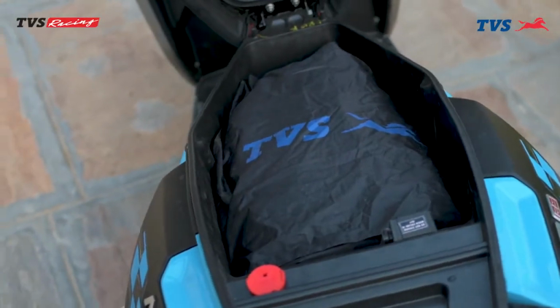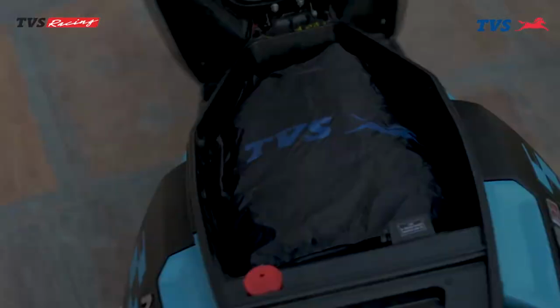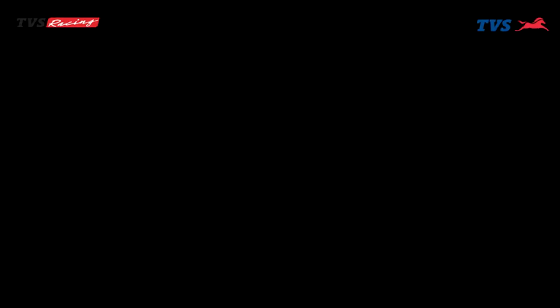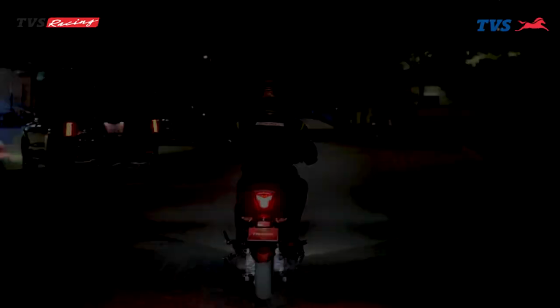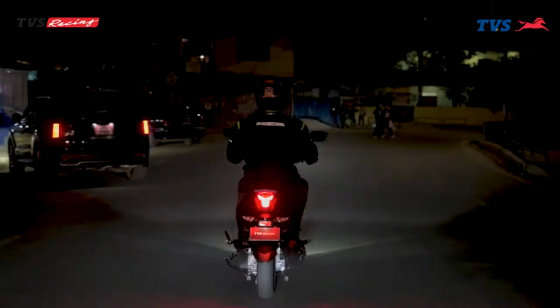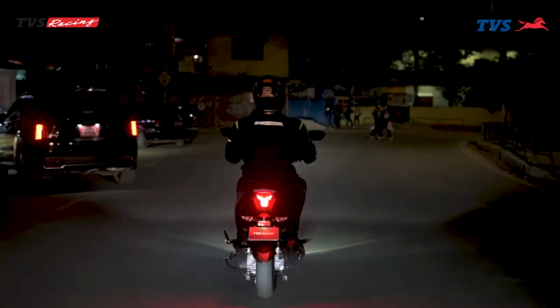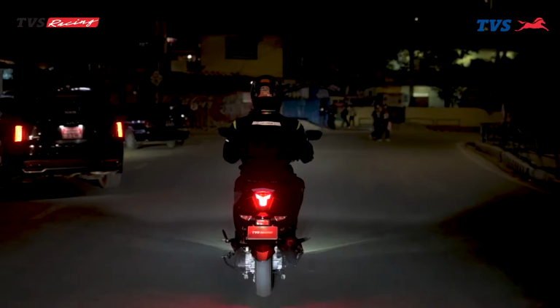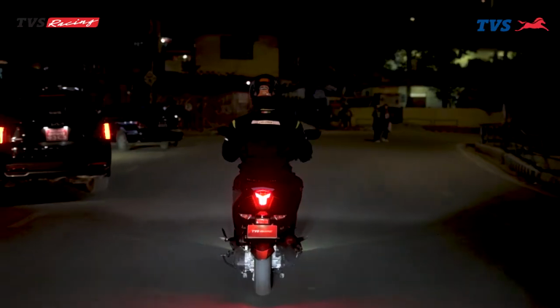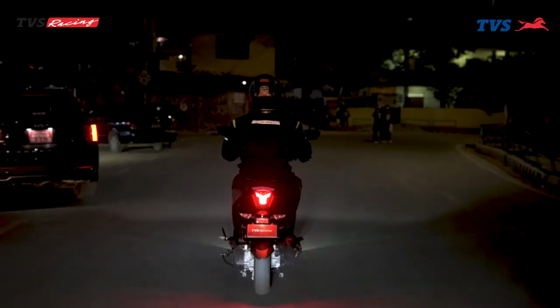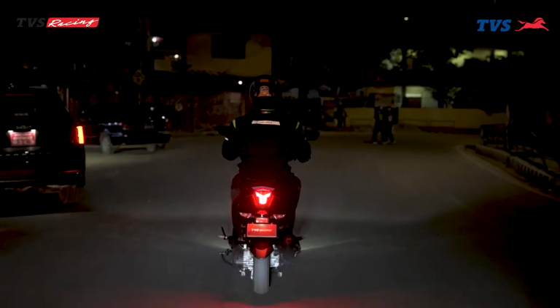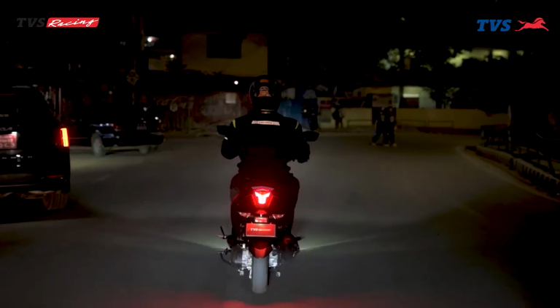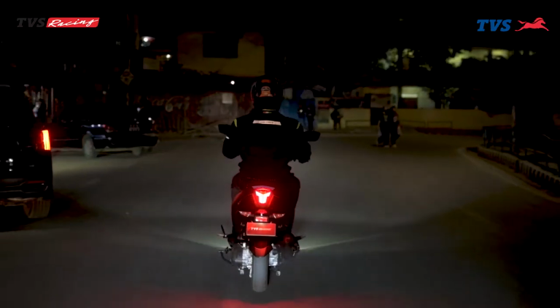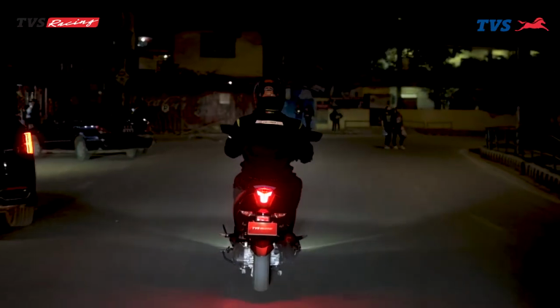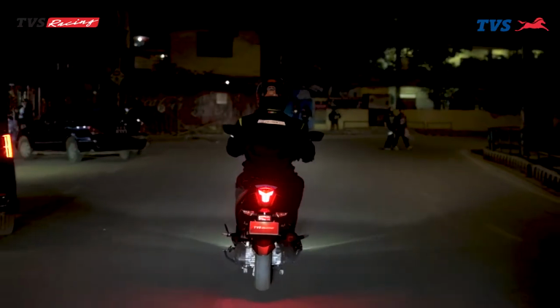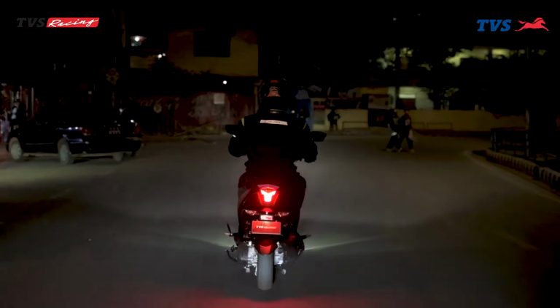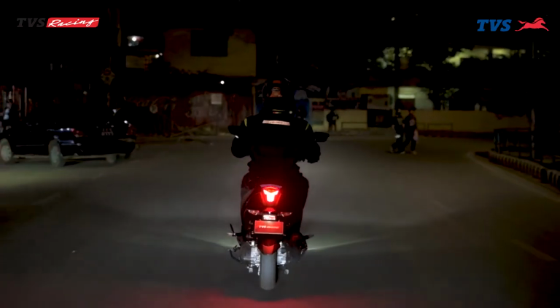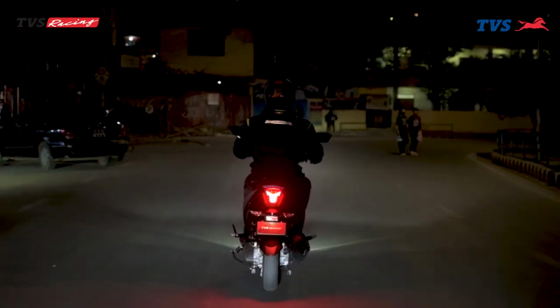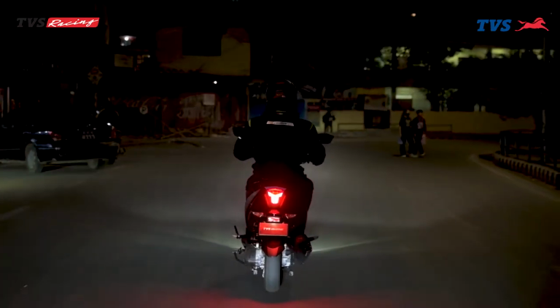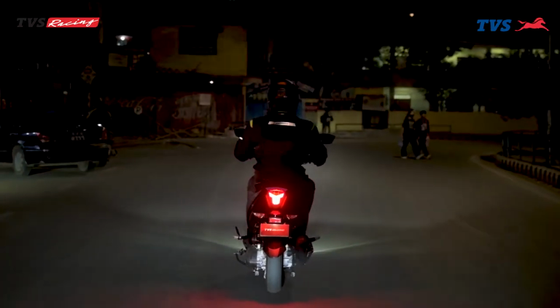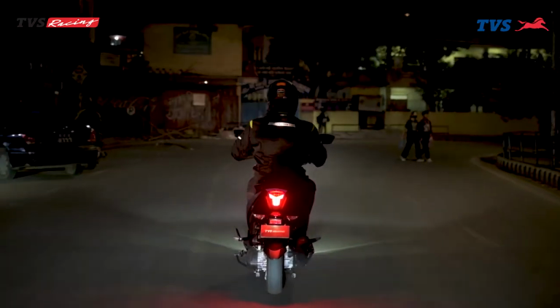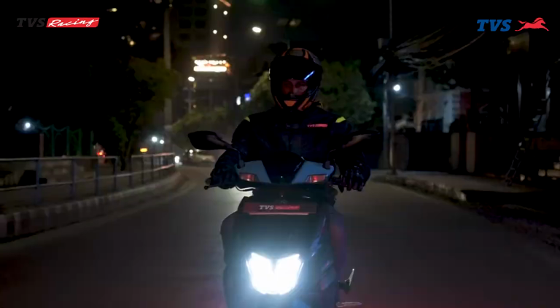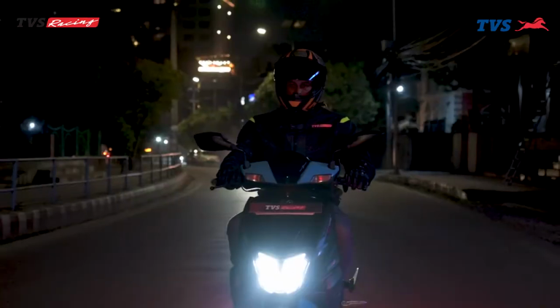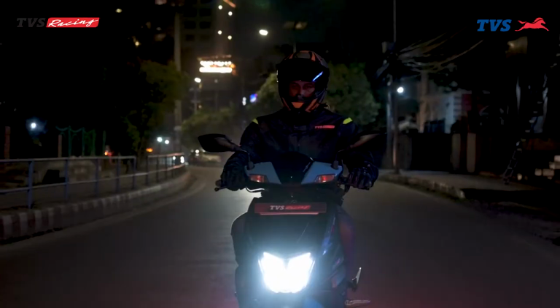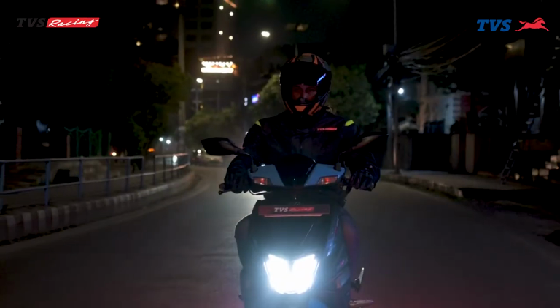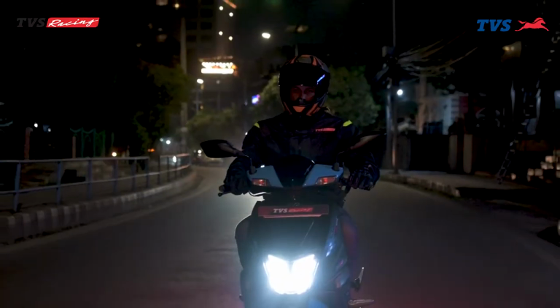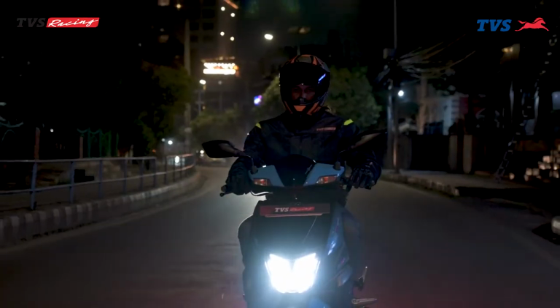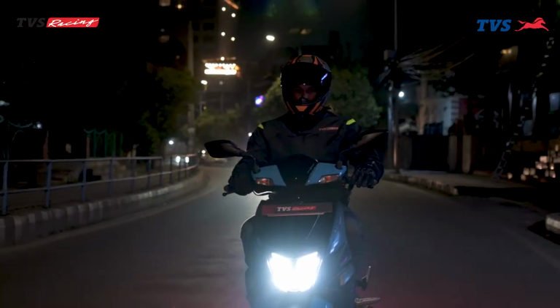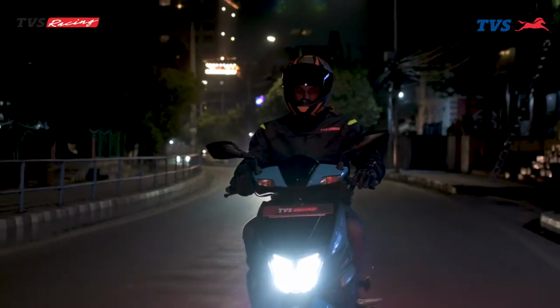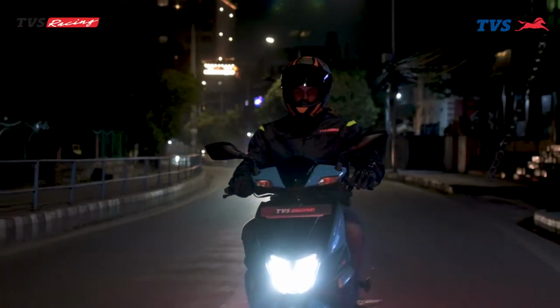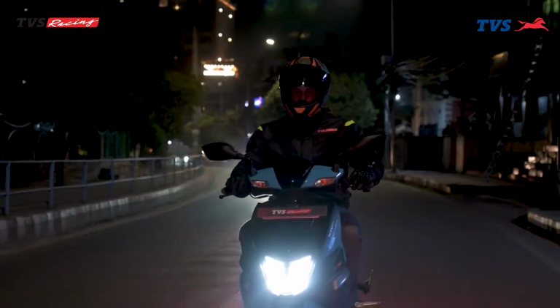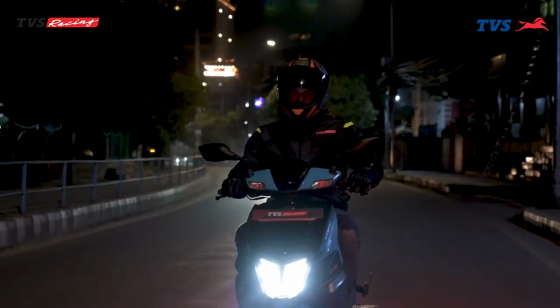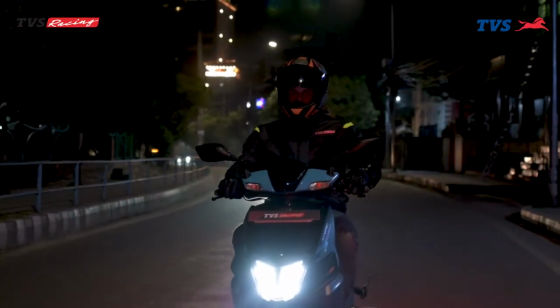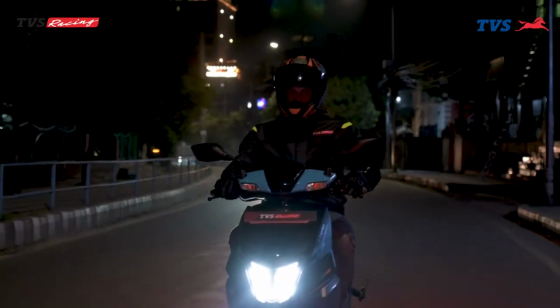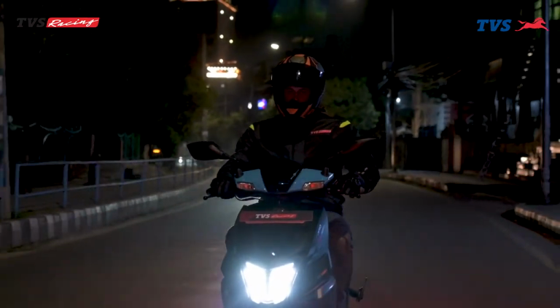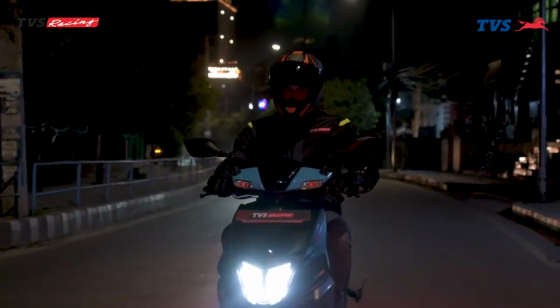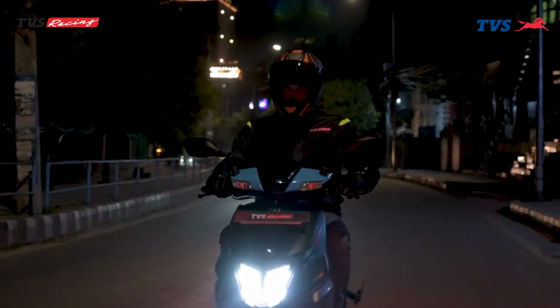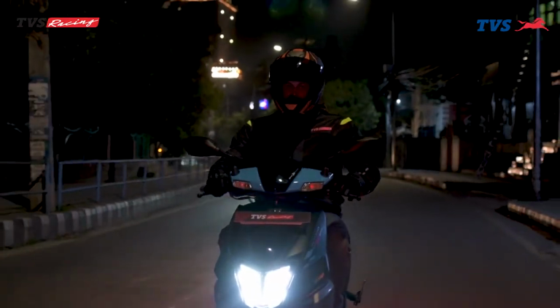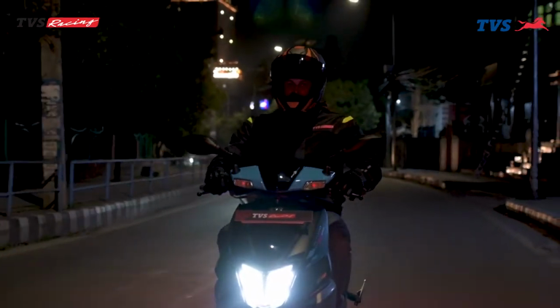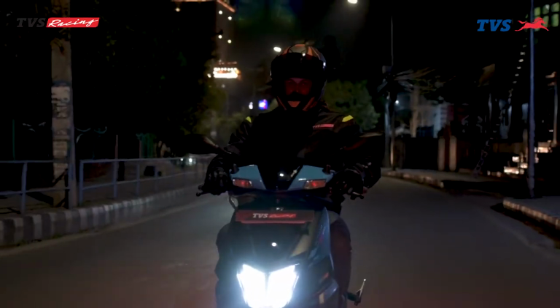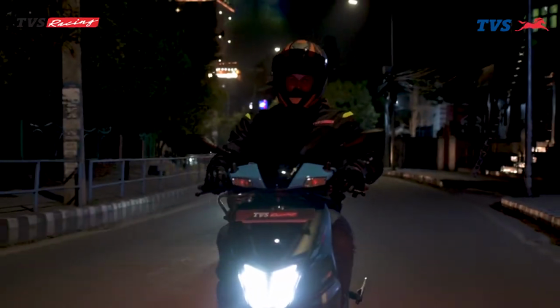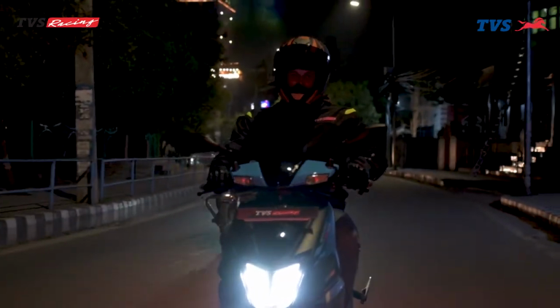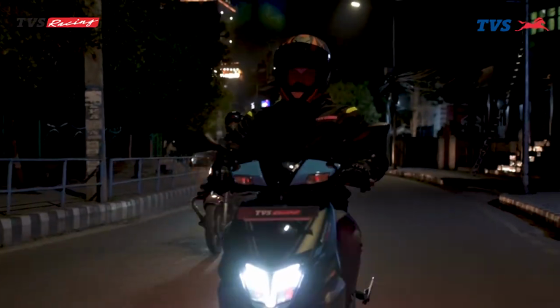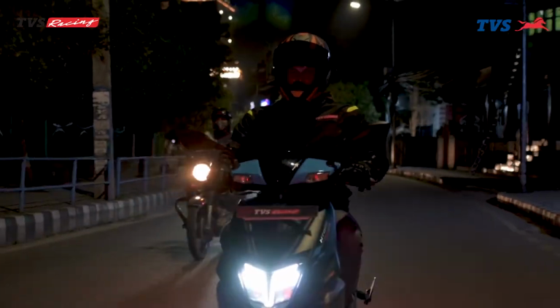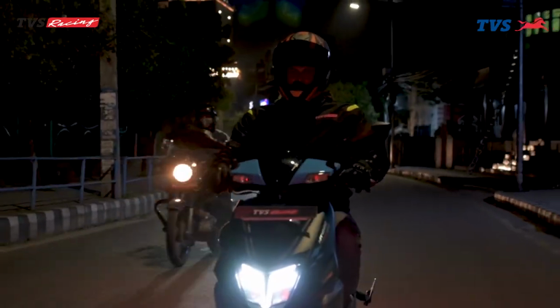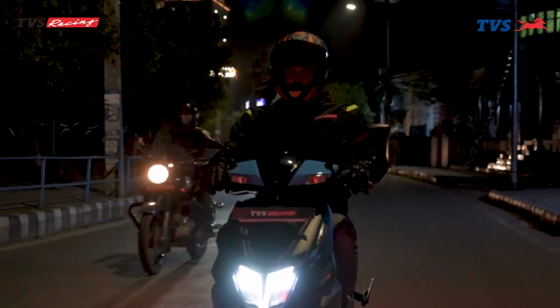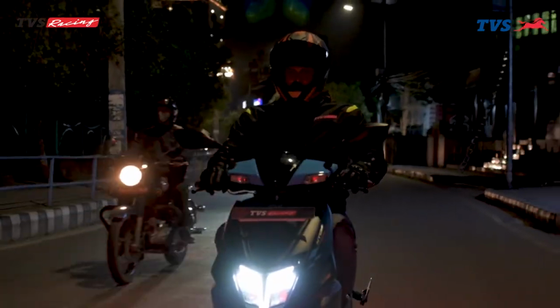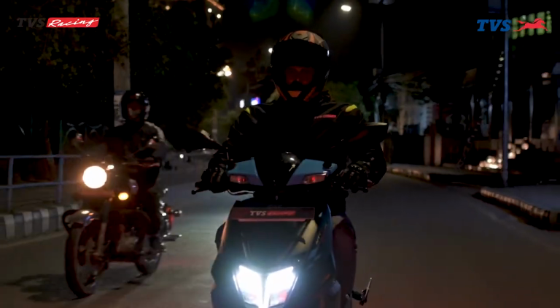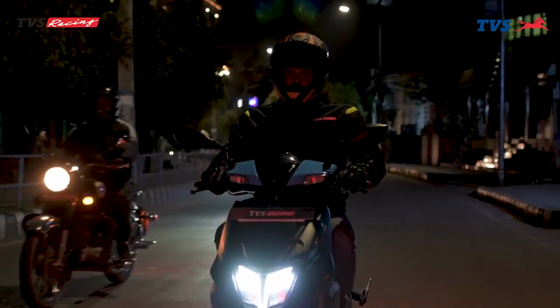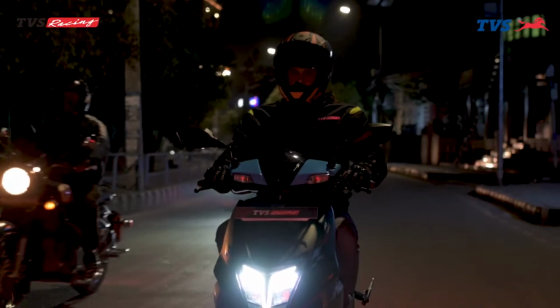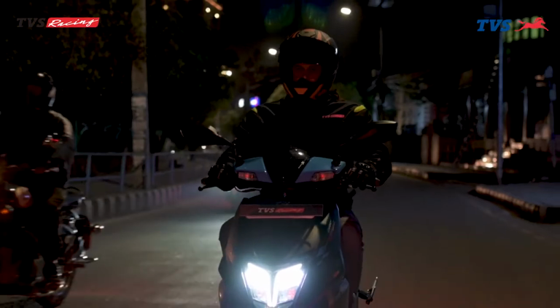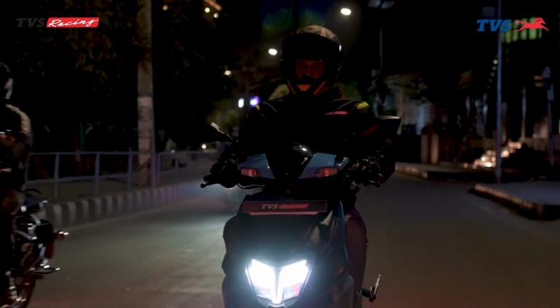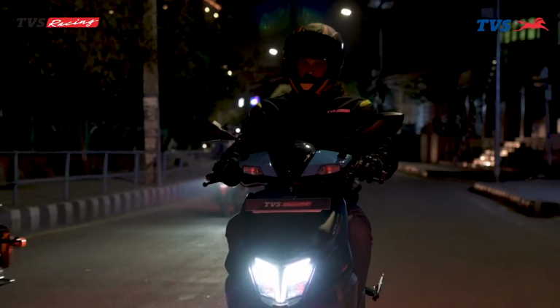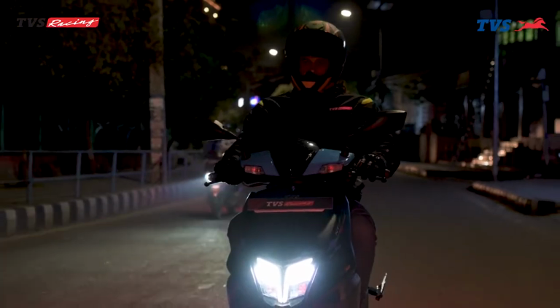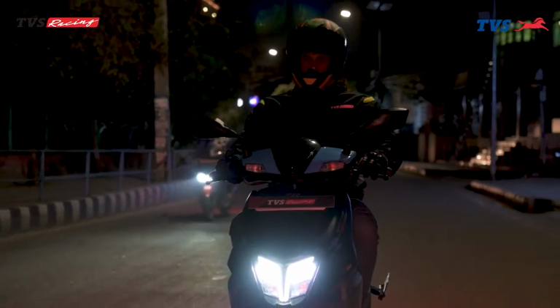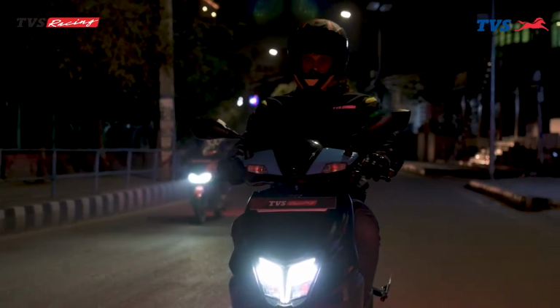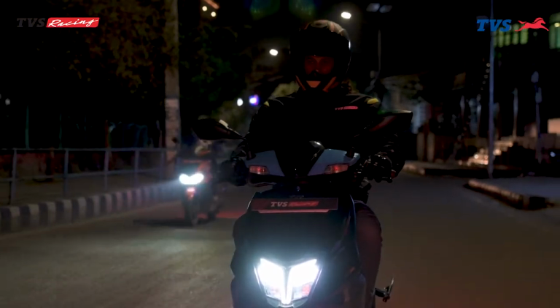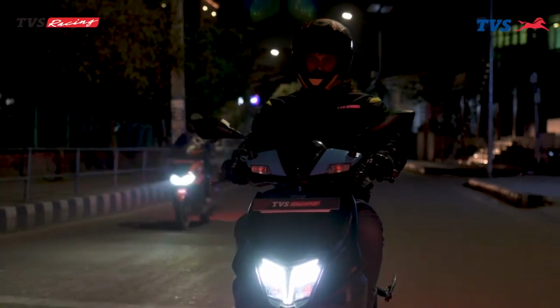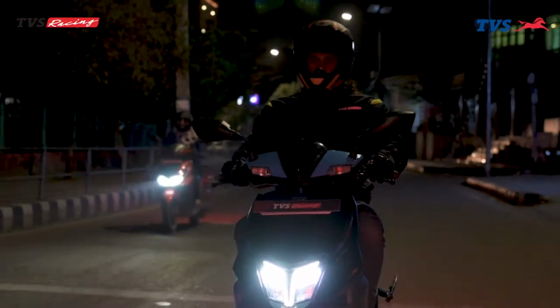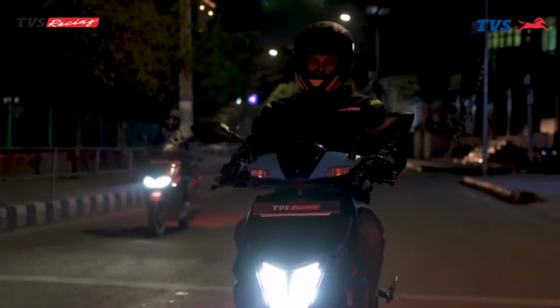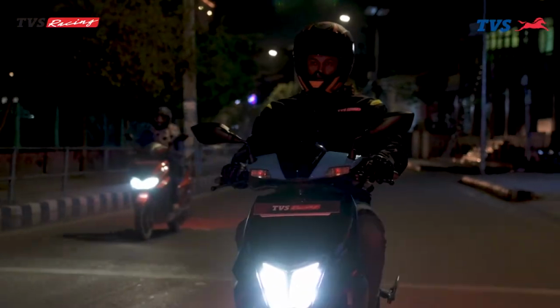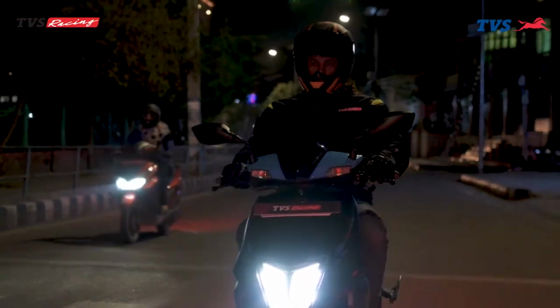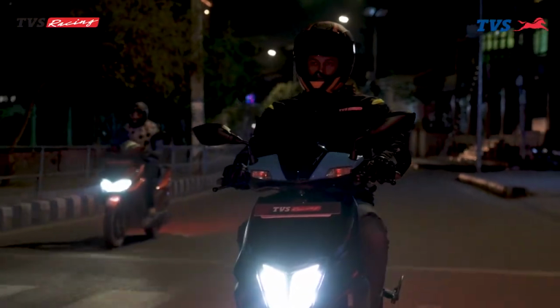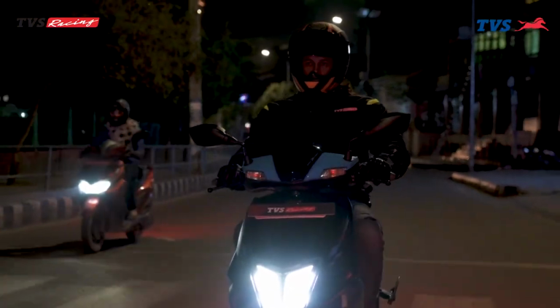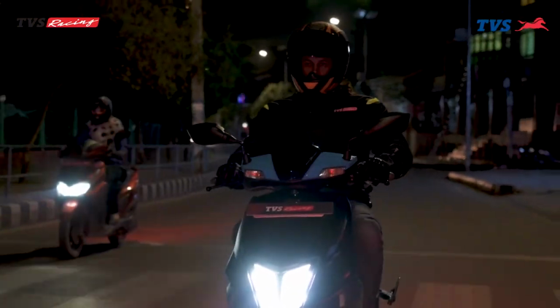This scooter features an LED headlight, which is the best feature for riding at night — you can see a clear vision ahead.